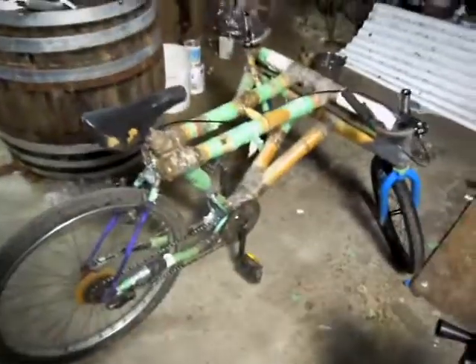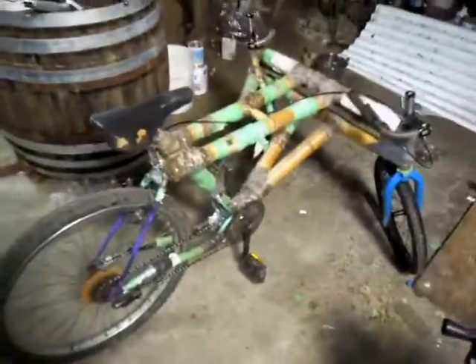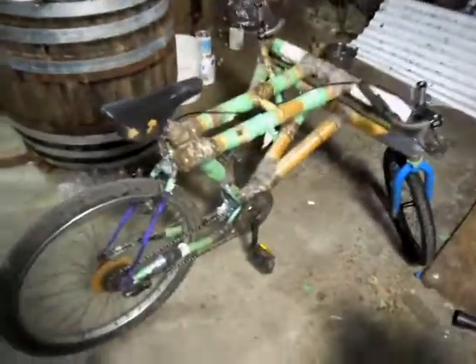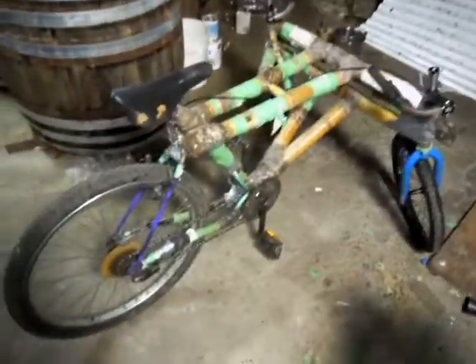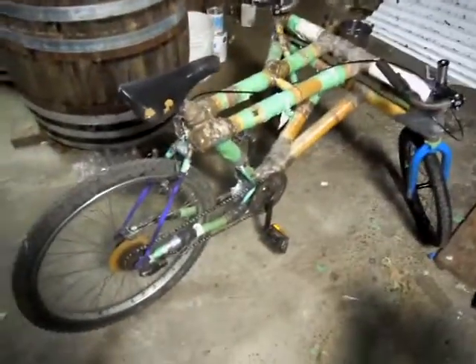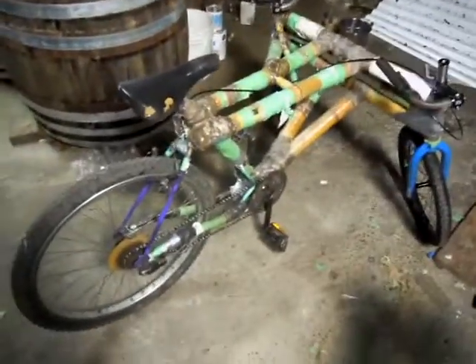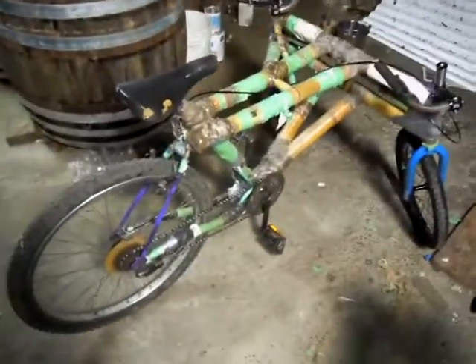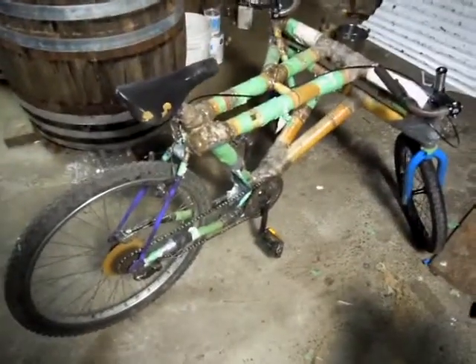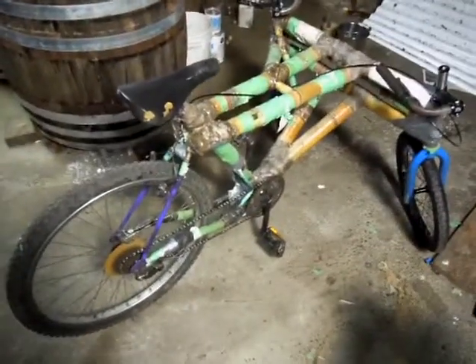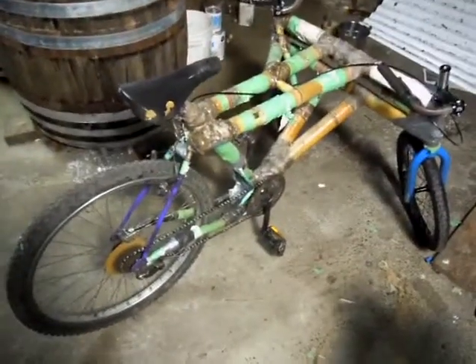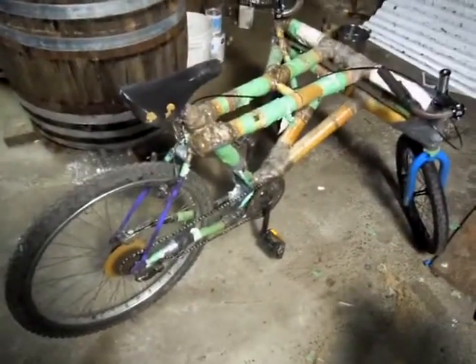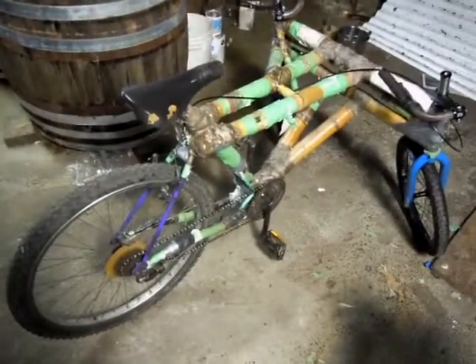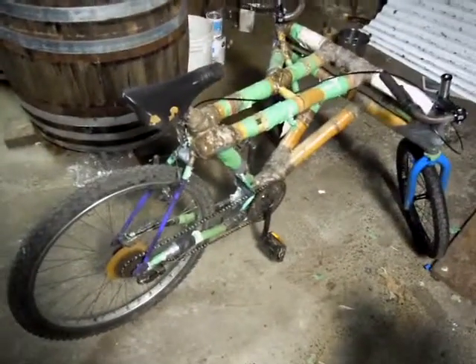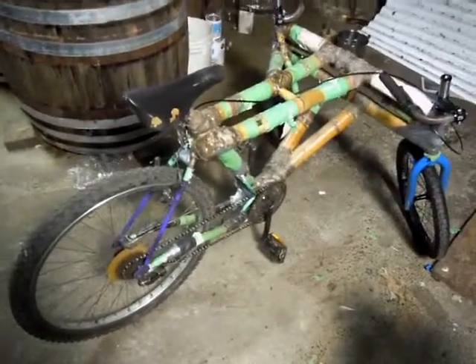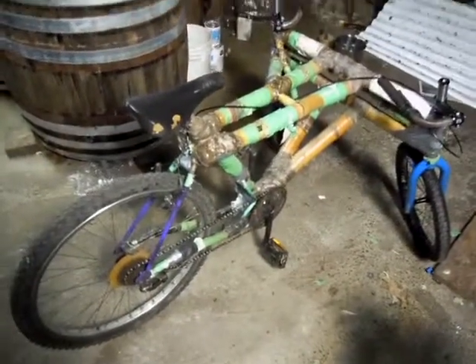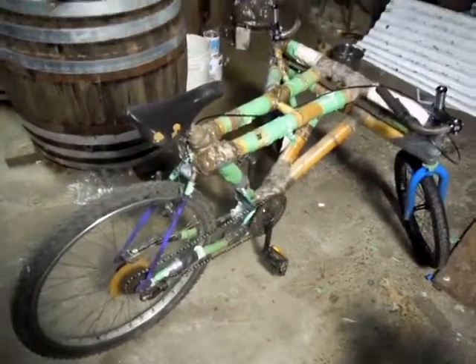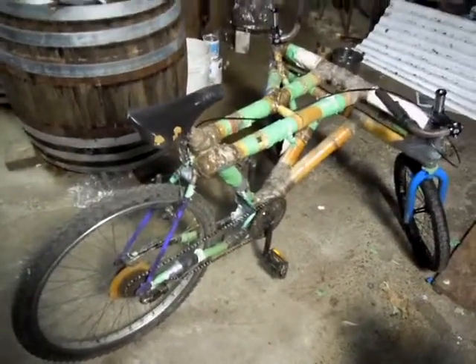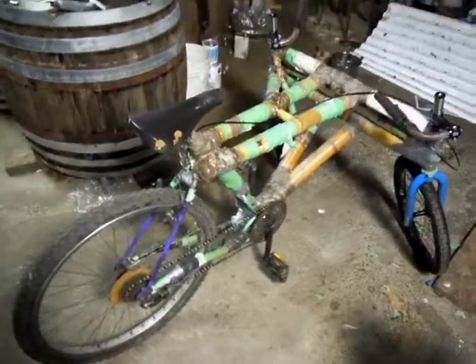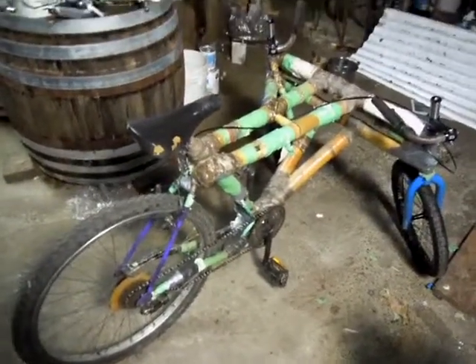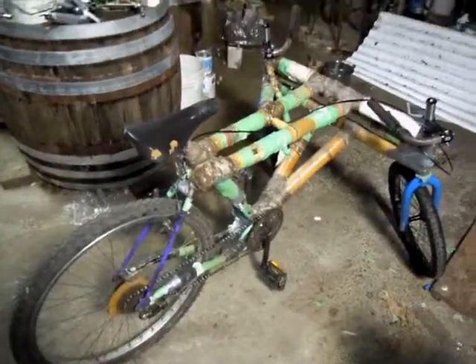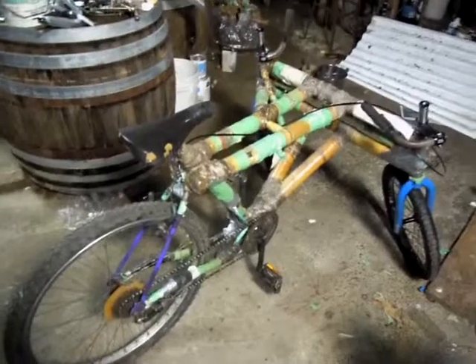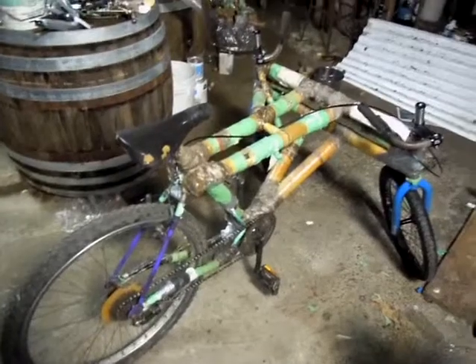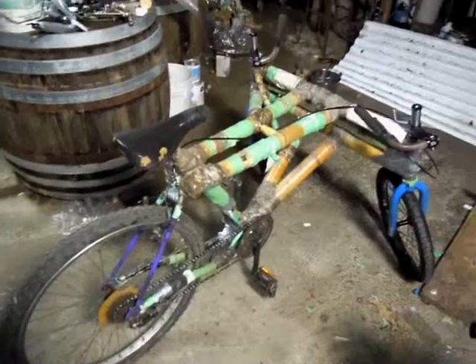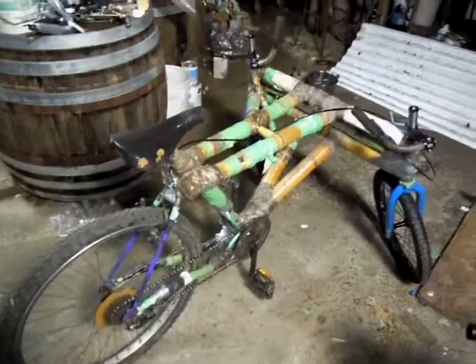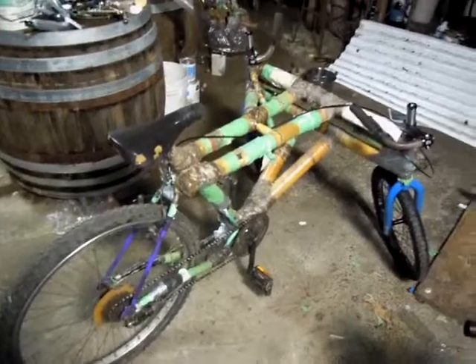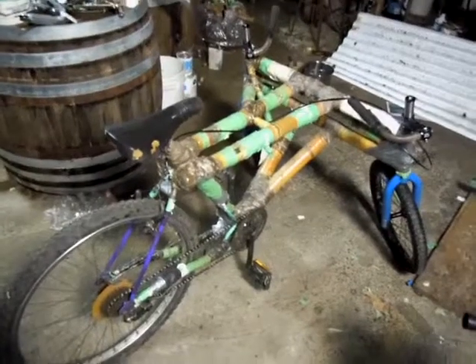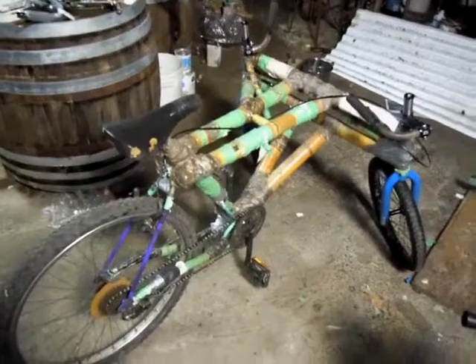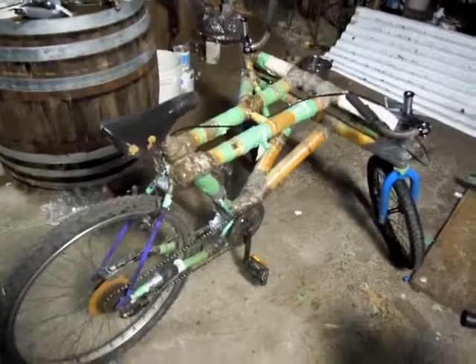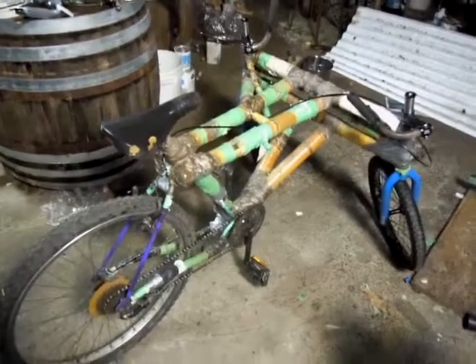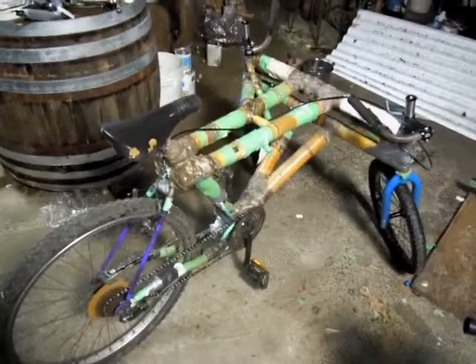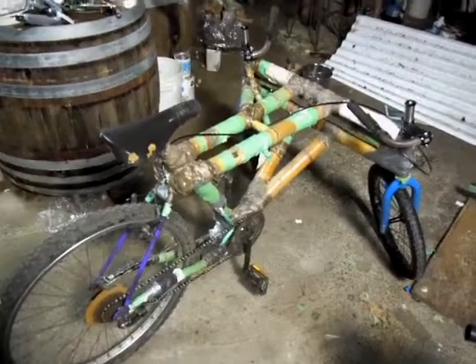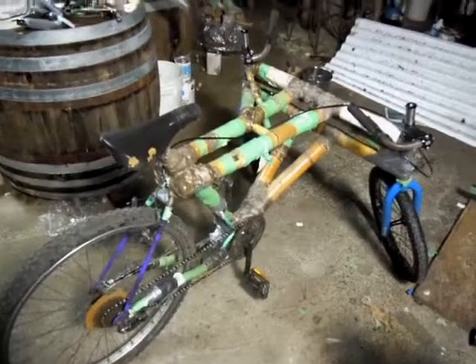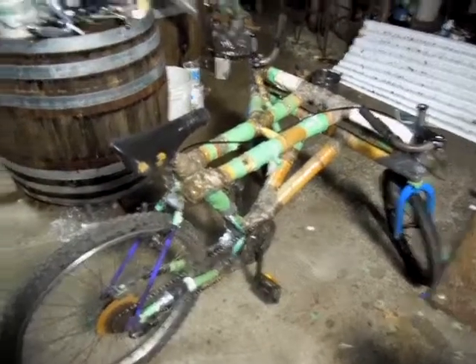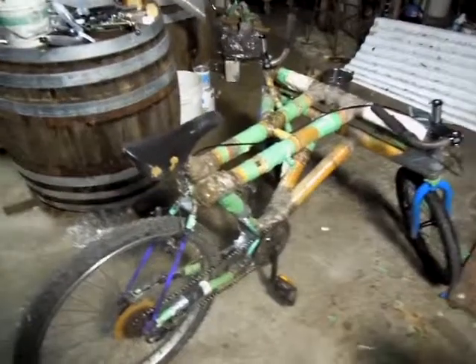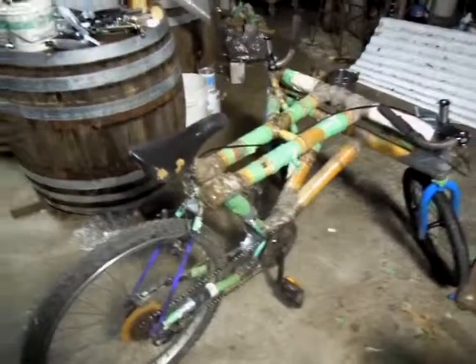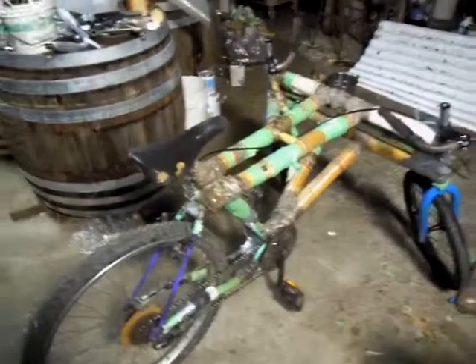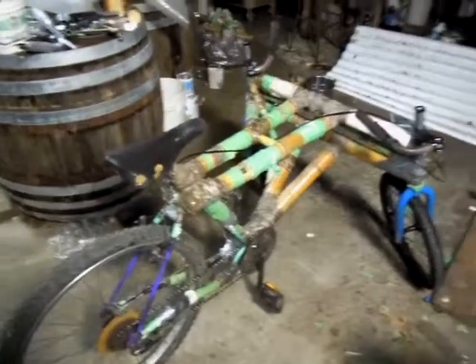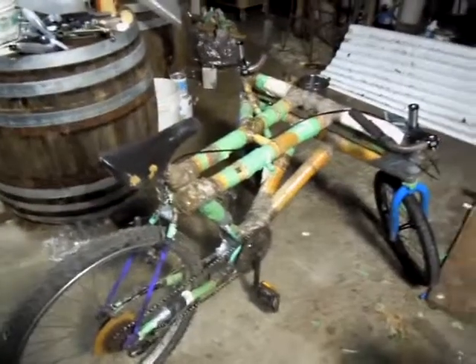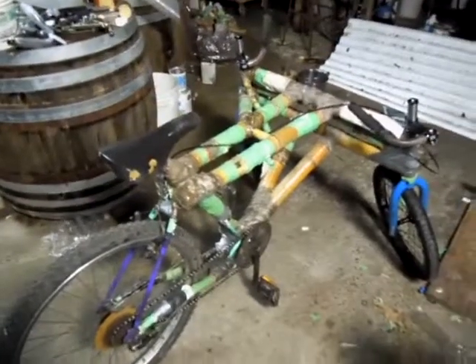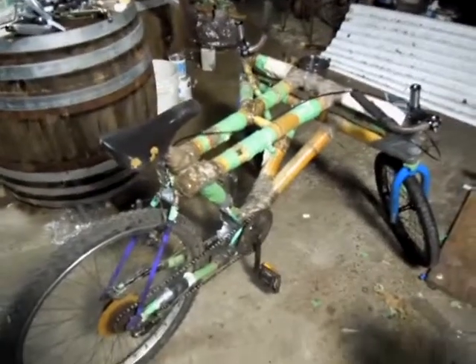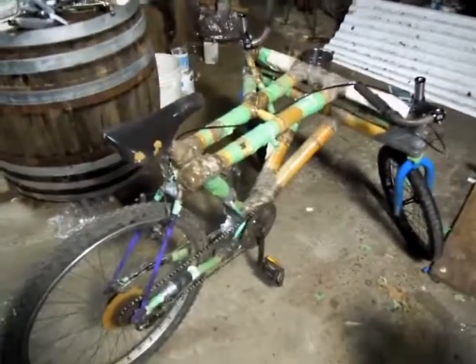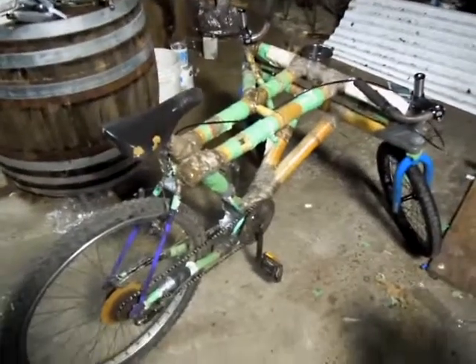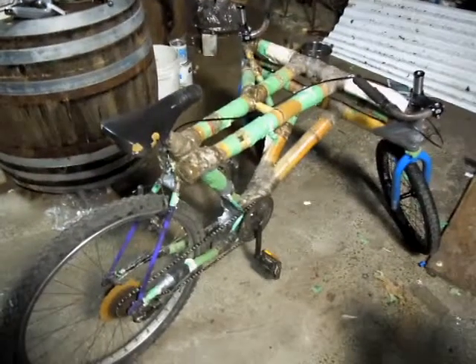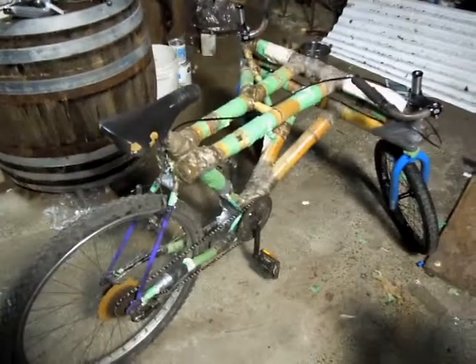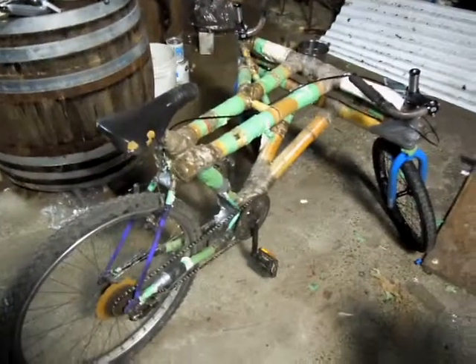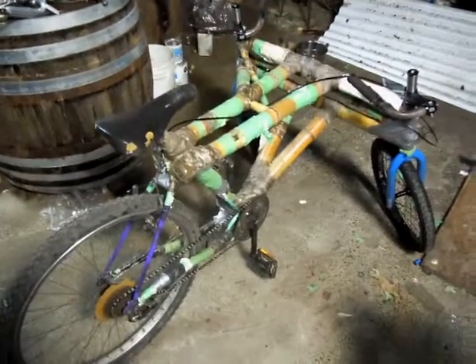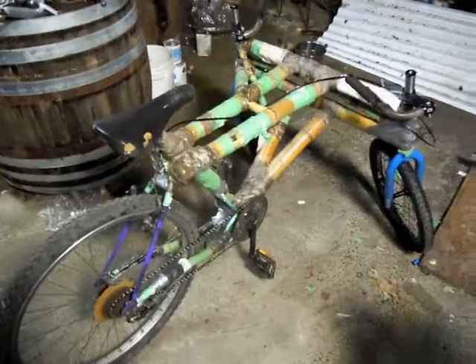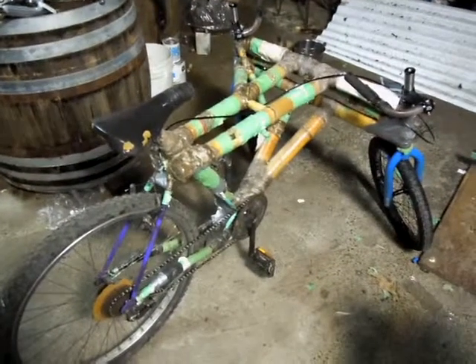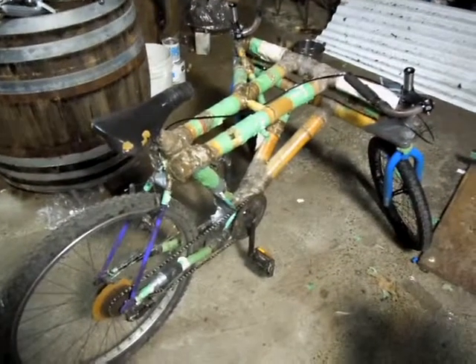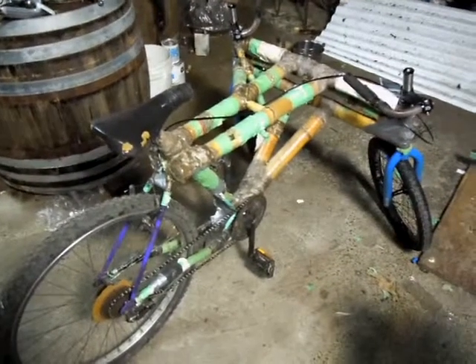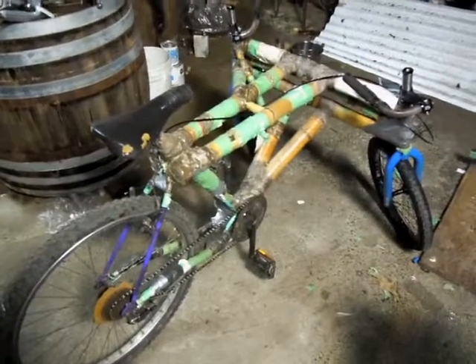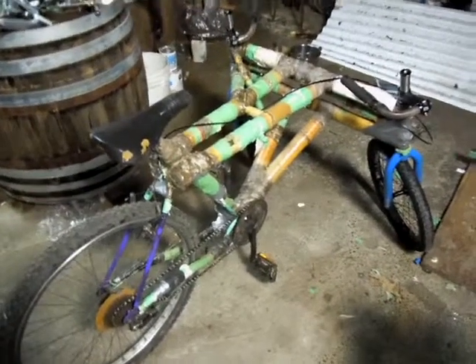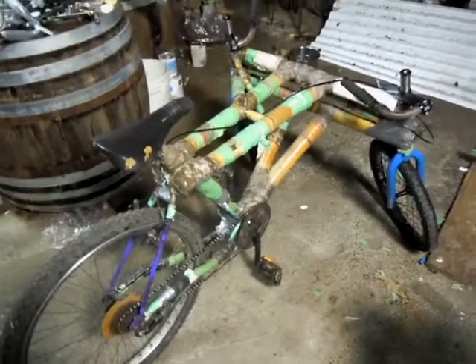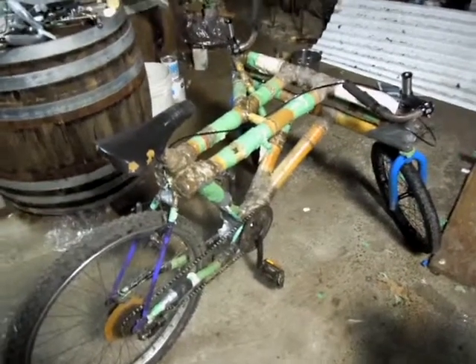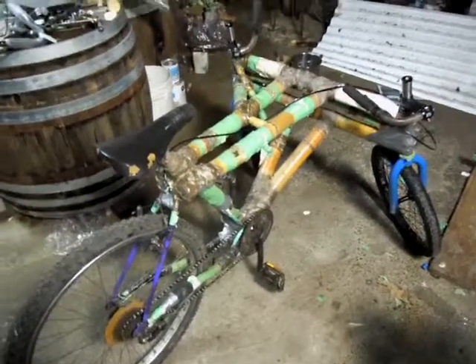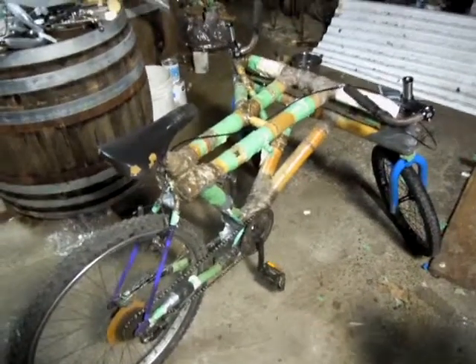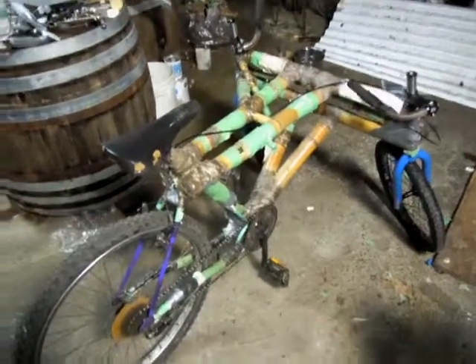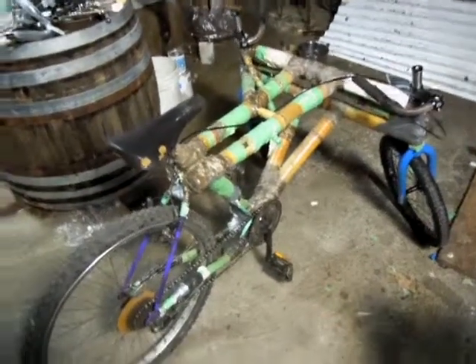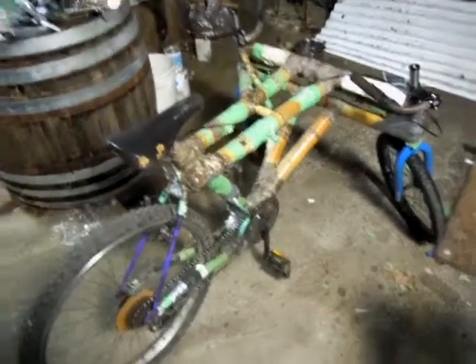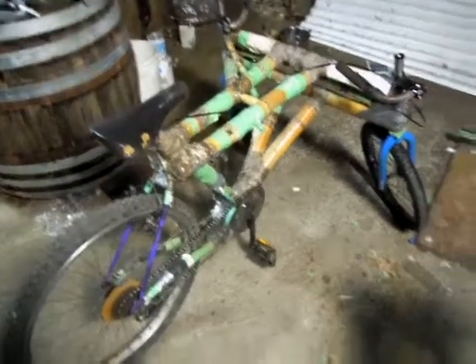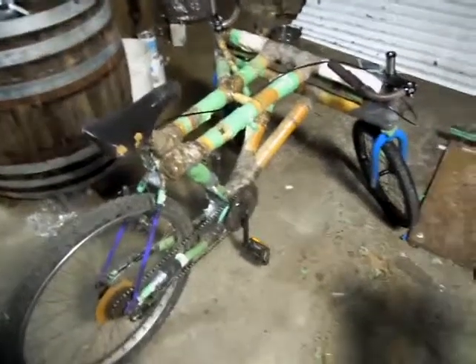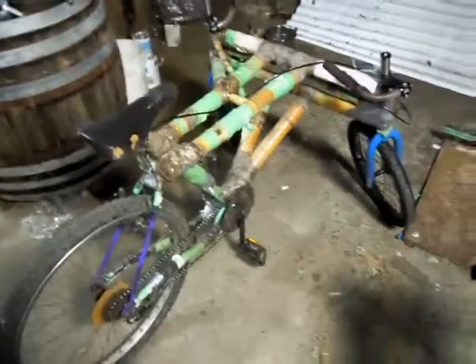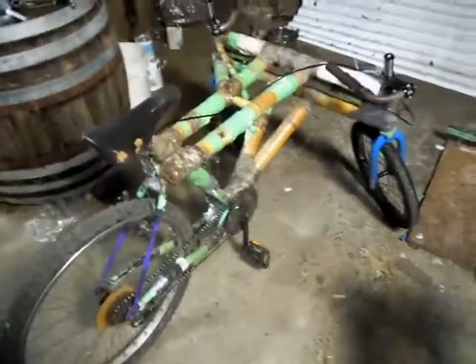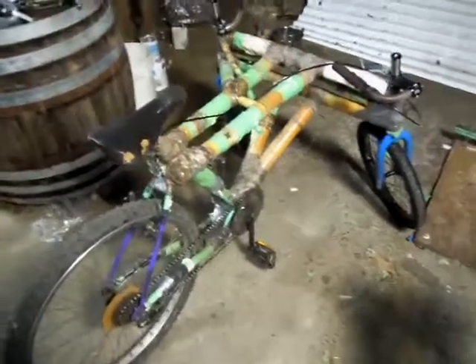Tomorrow morning I'll go for a test ride and see how this thing works. Some motivation to get up in the morning.